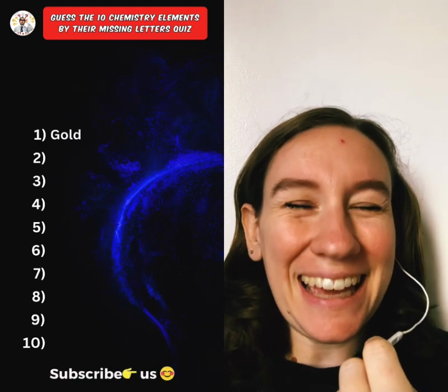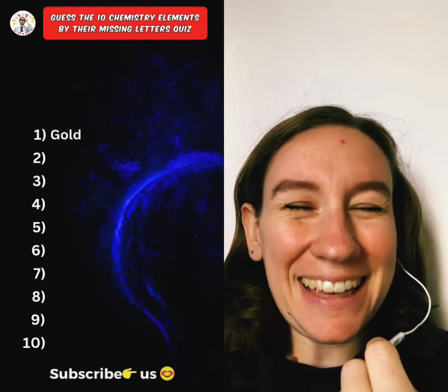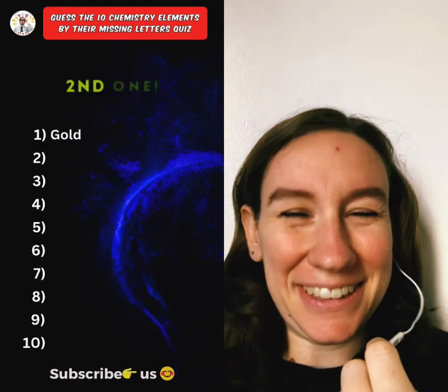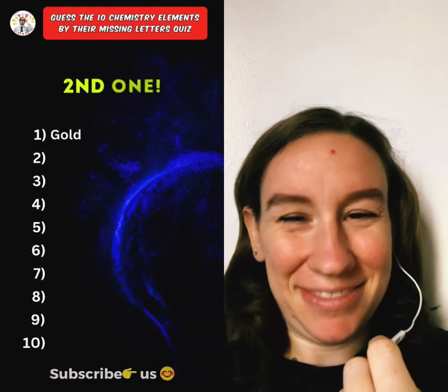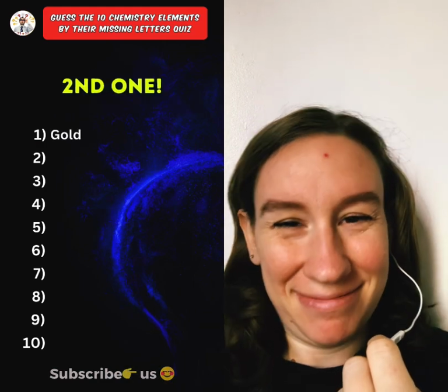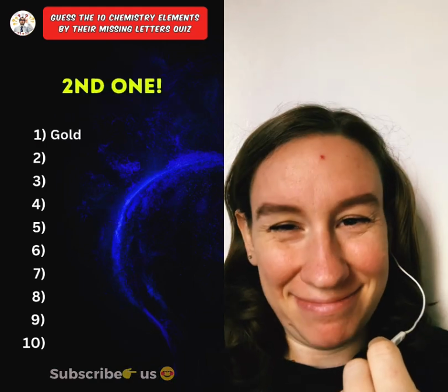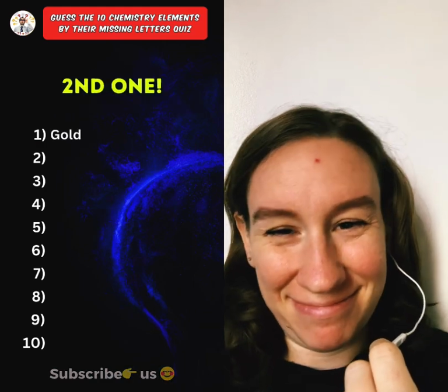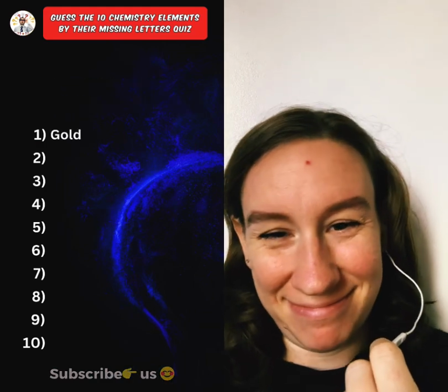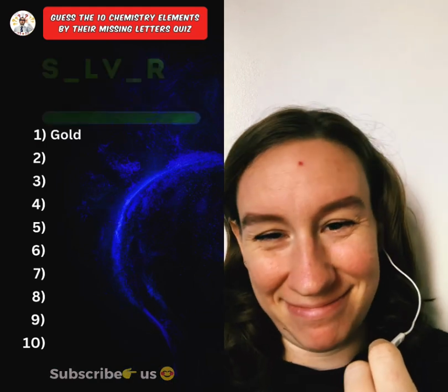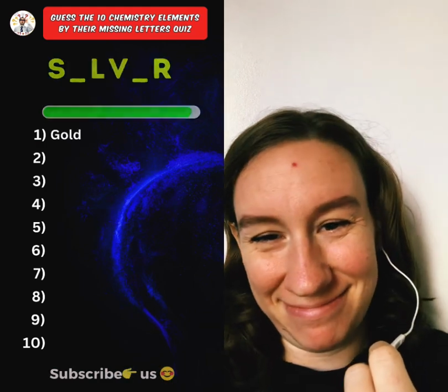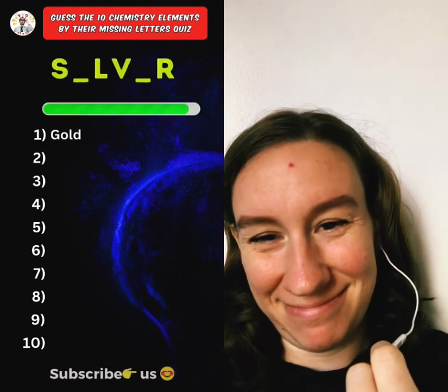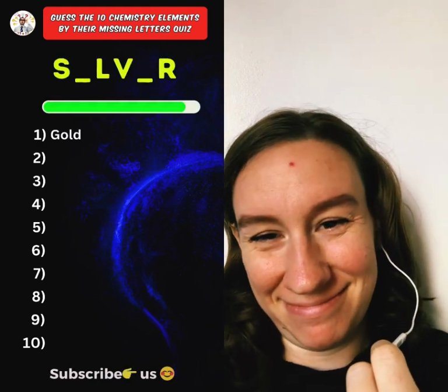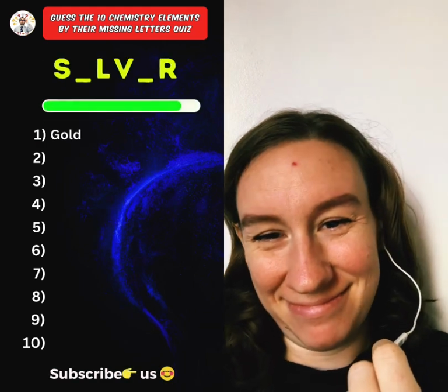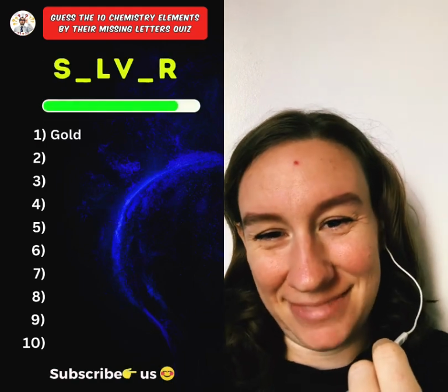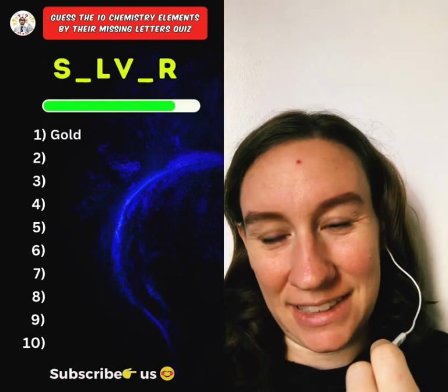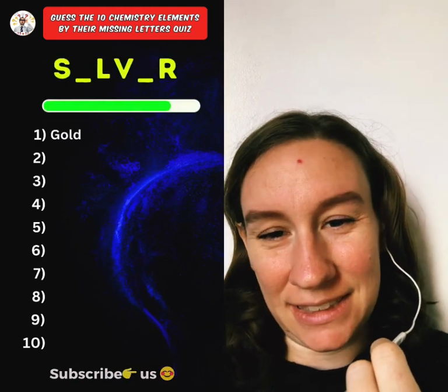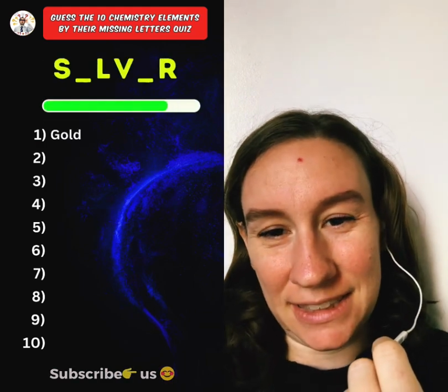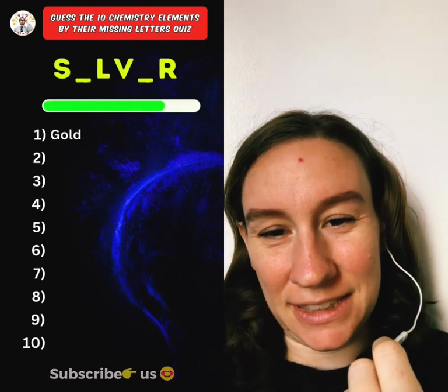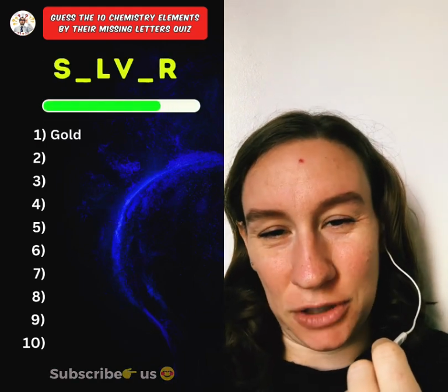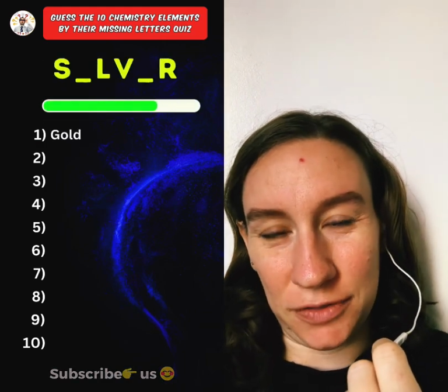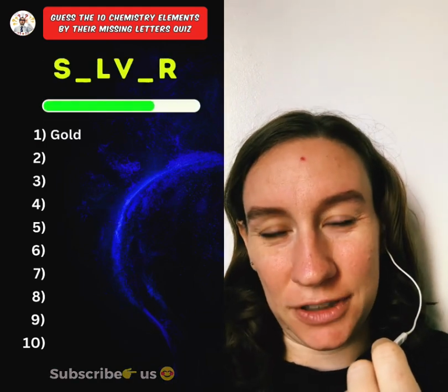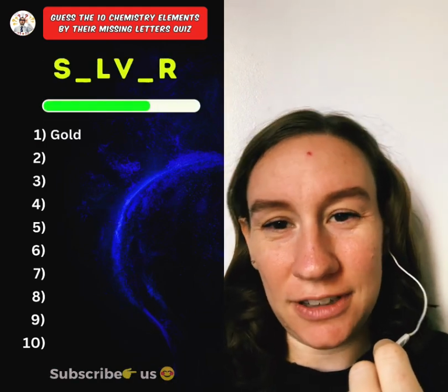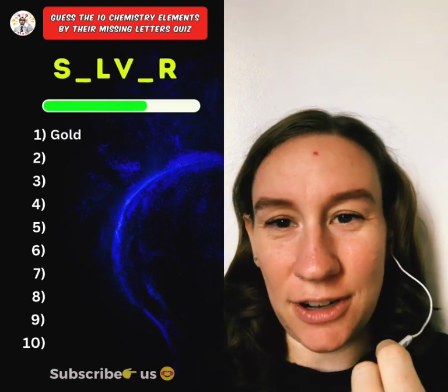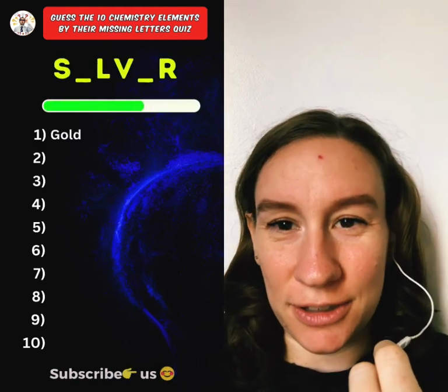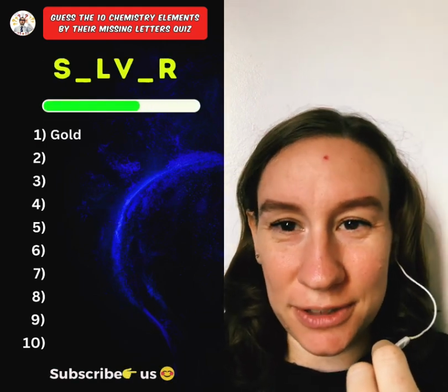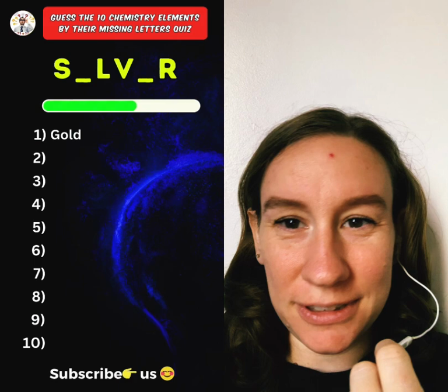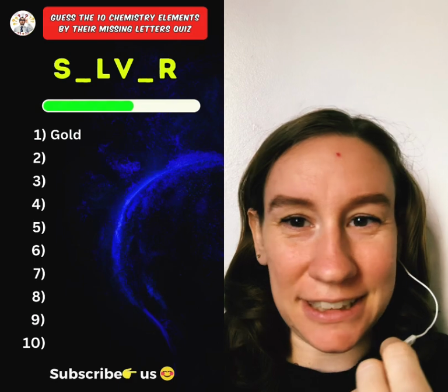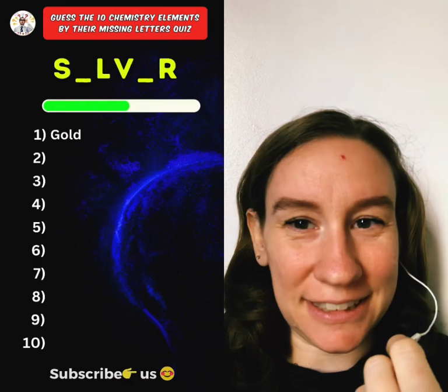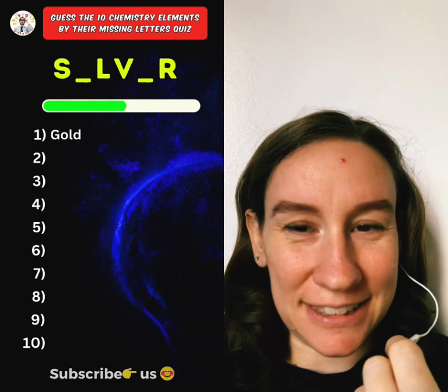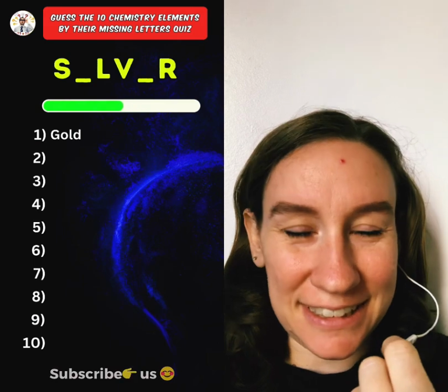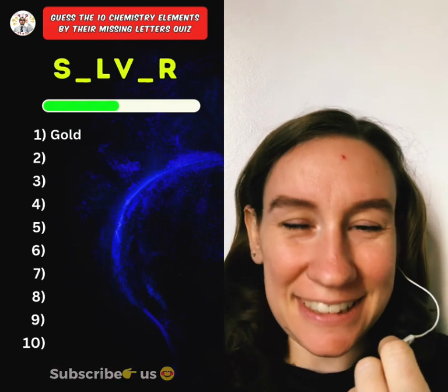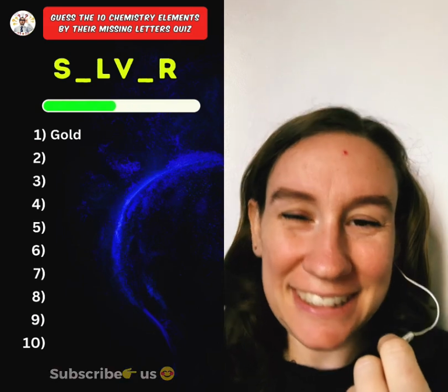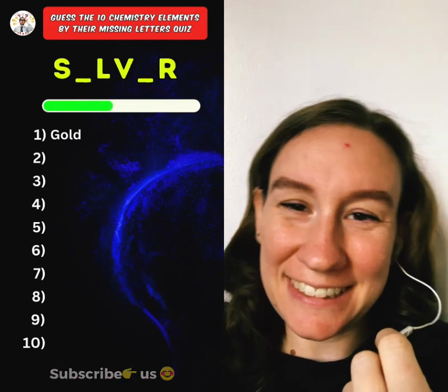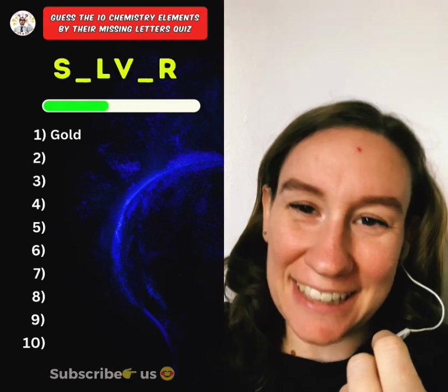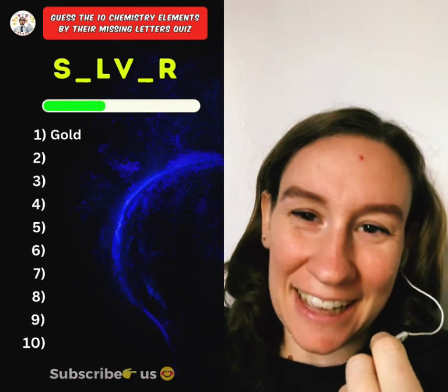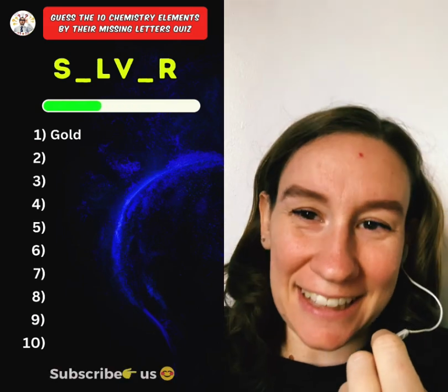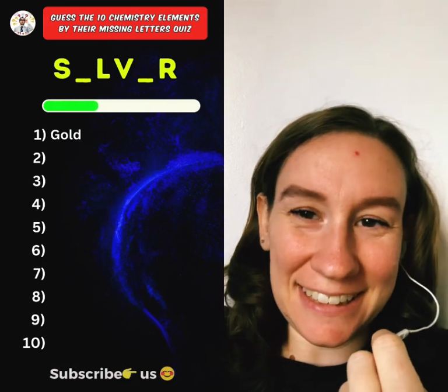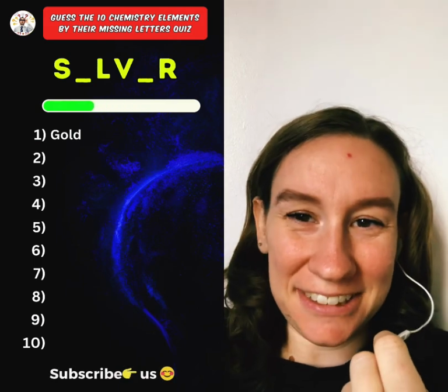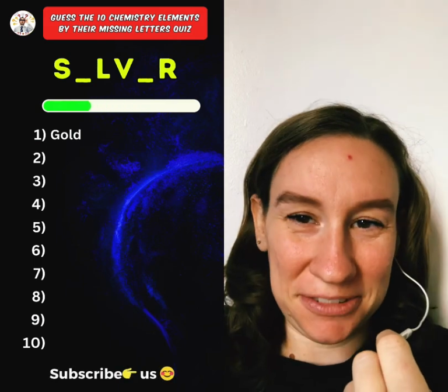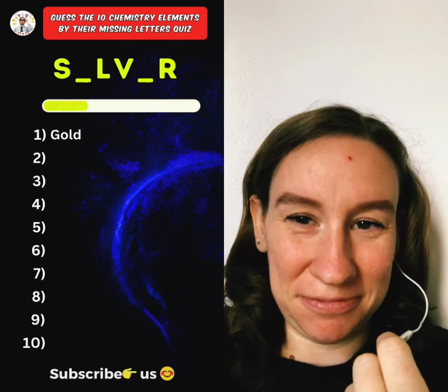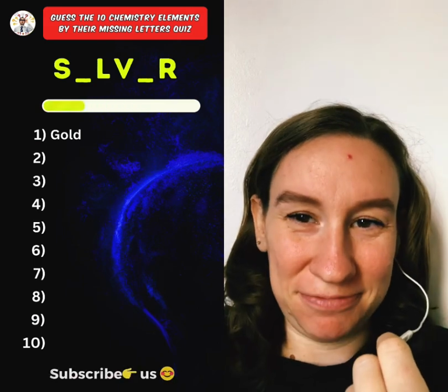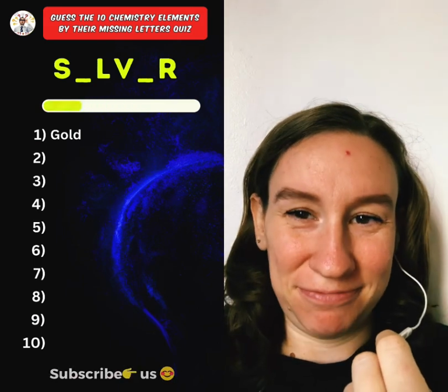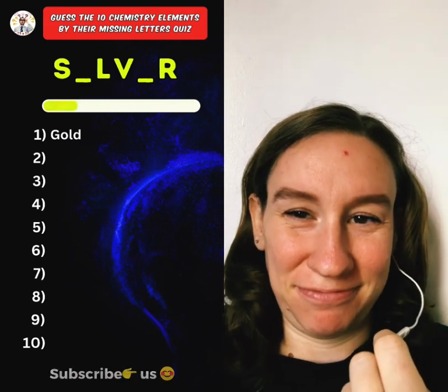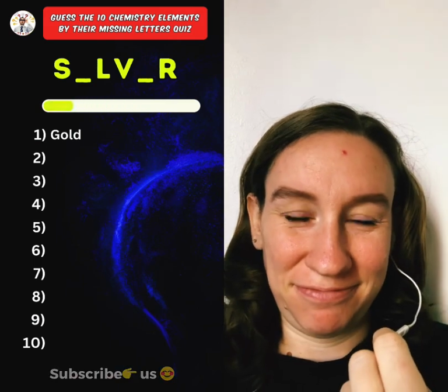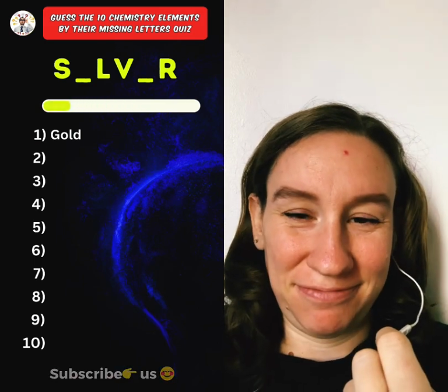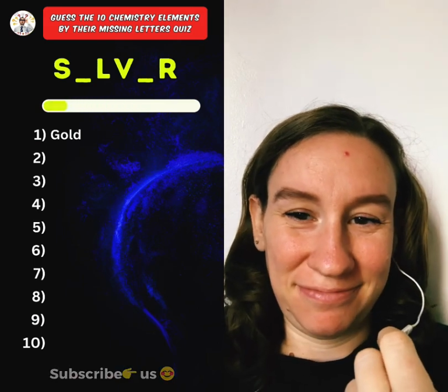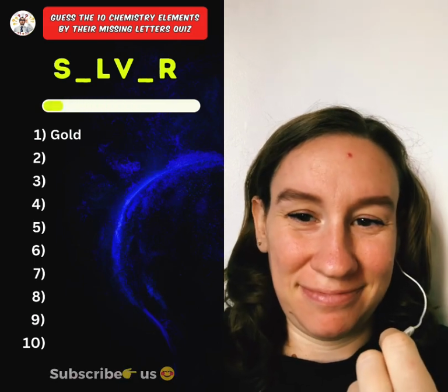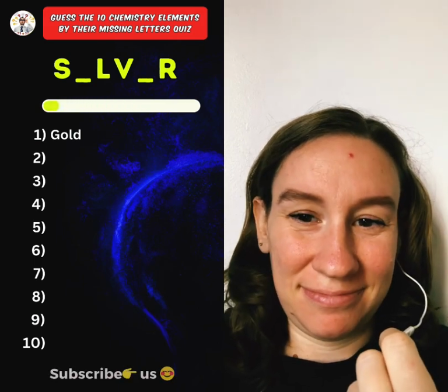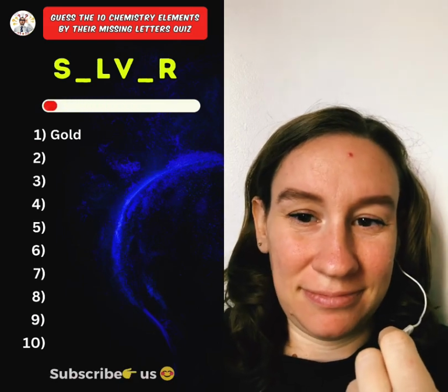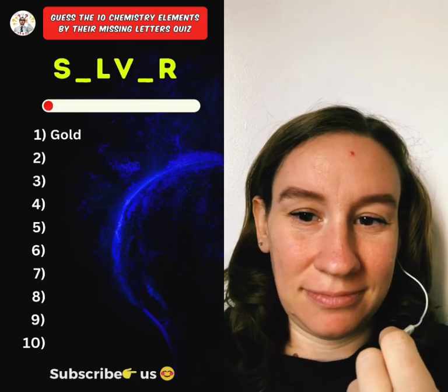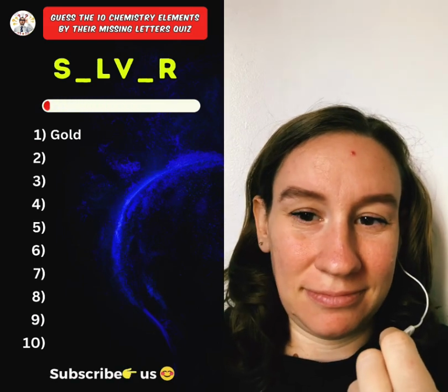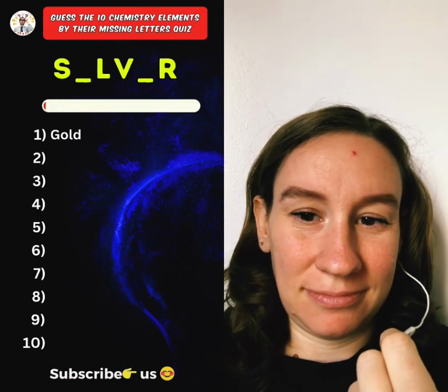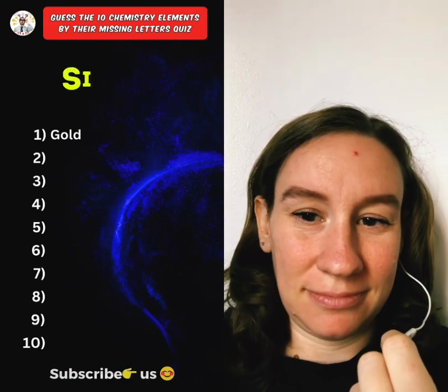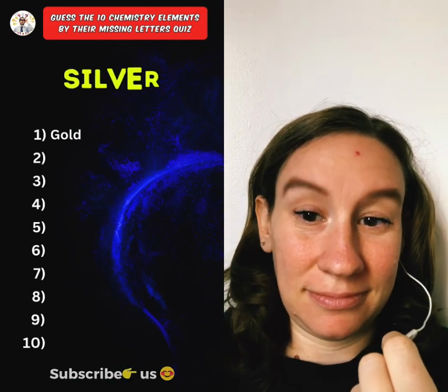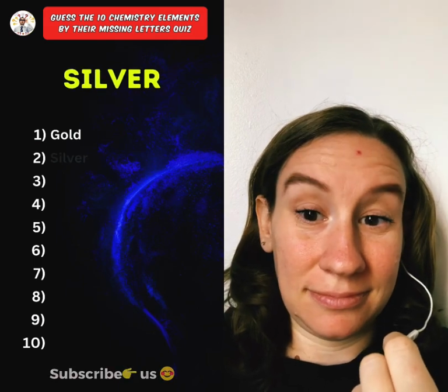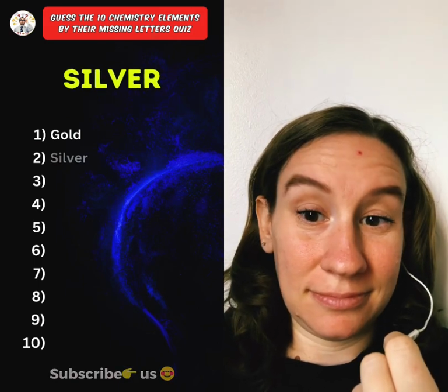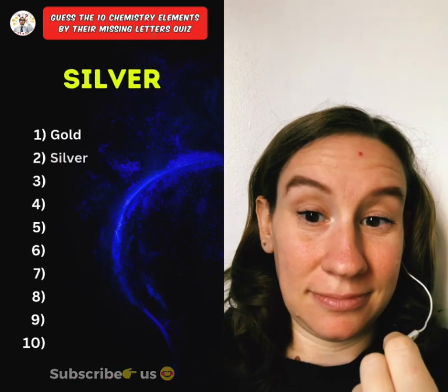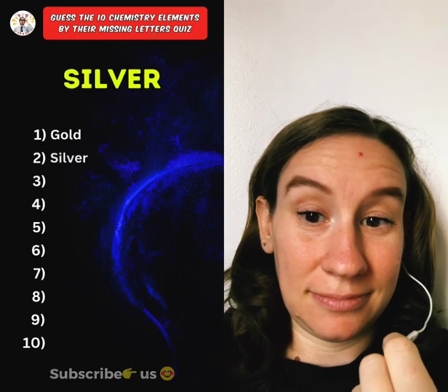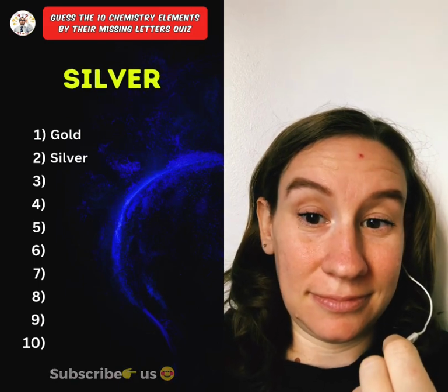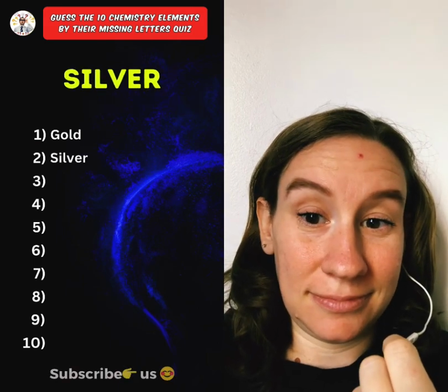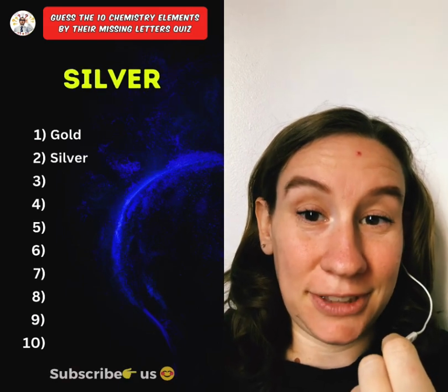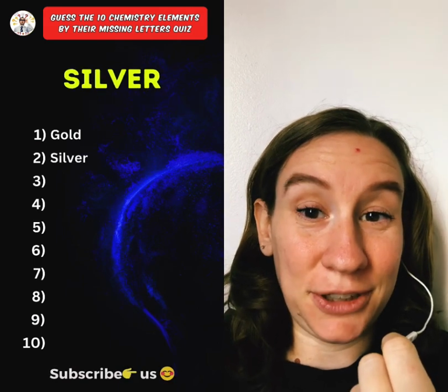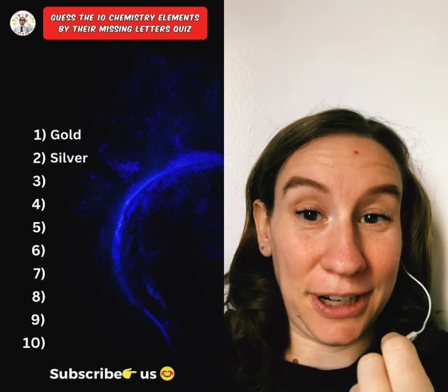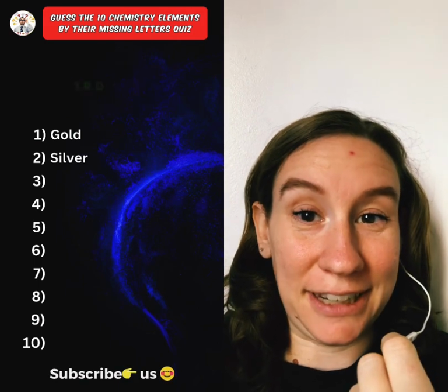Second one. Silver. Also easy. Silver. Great.